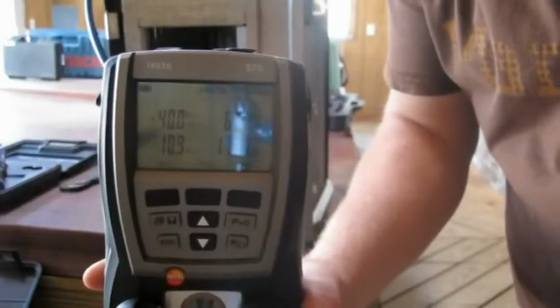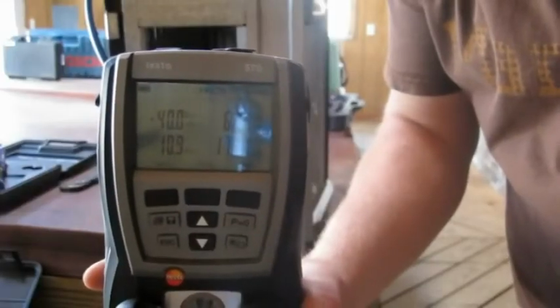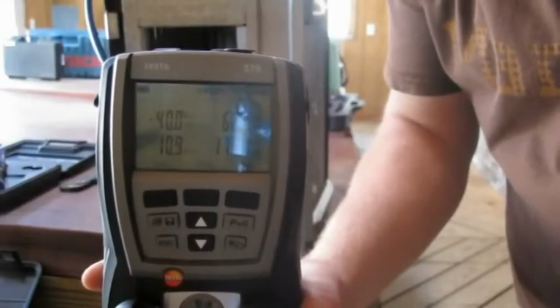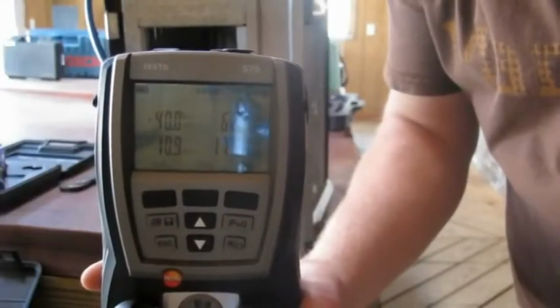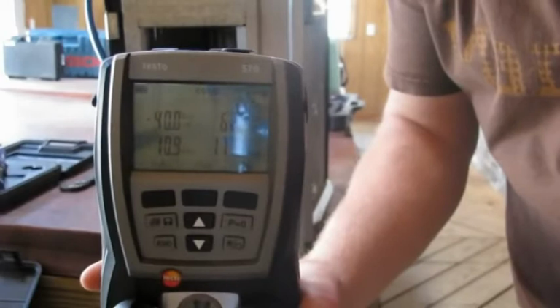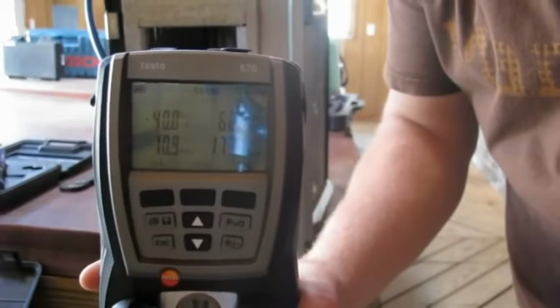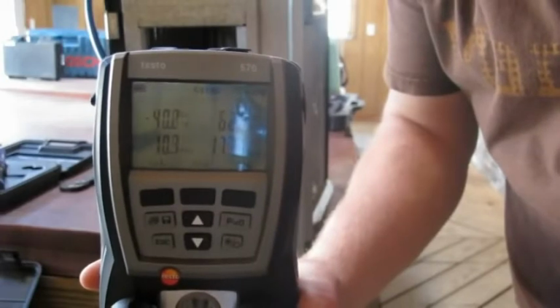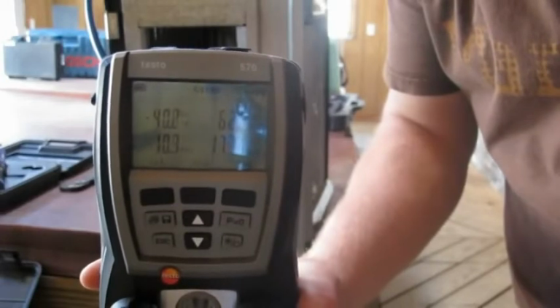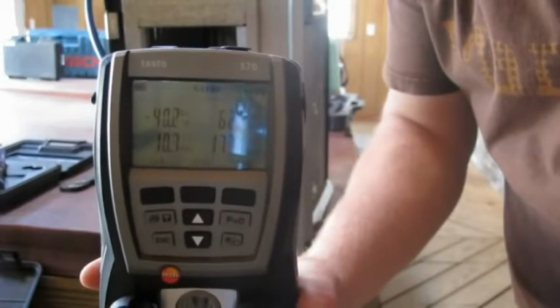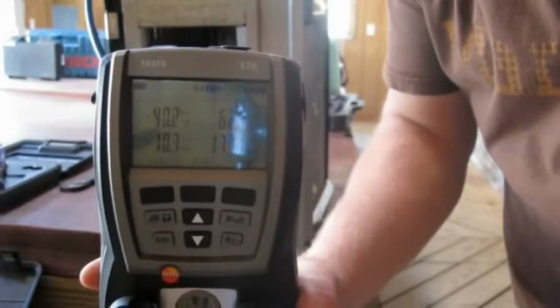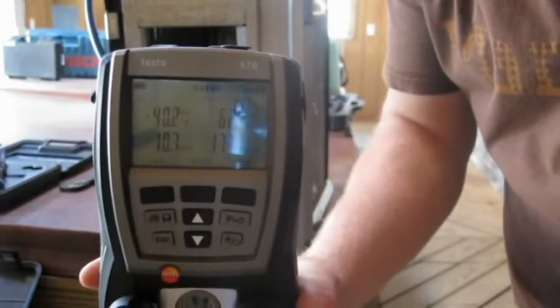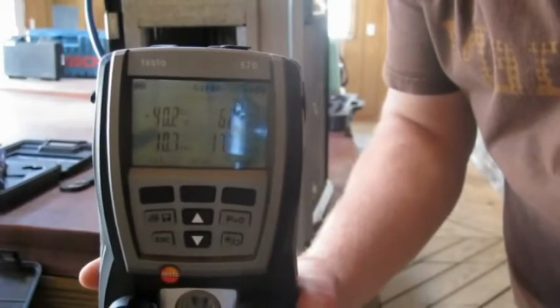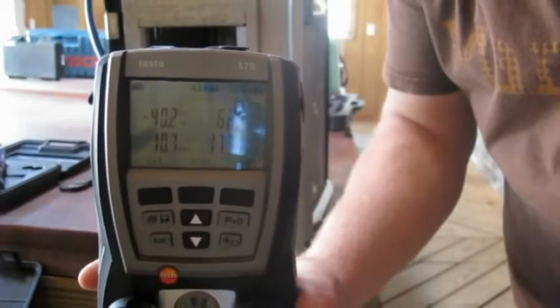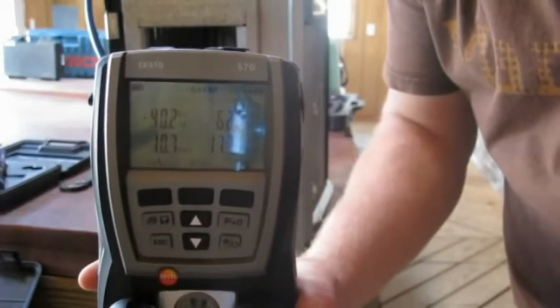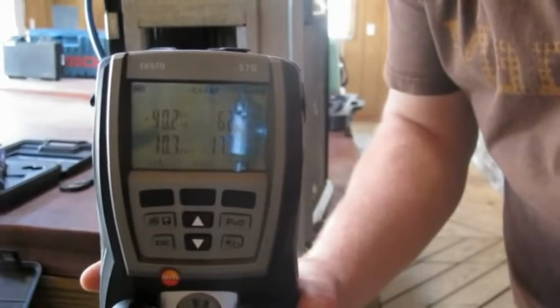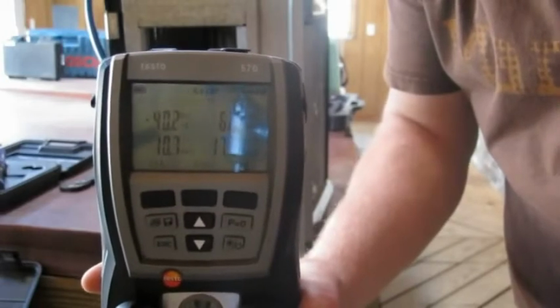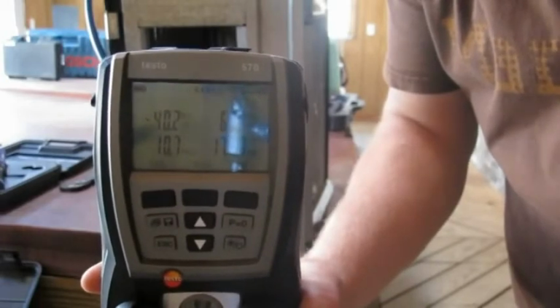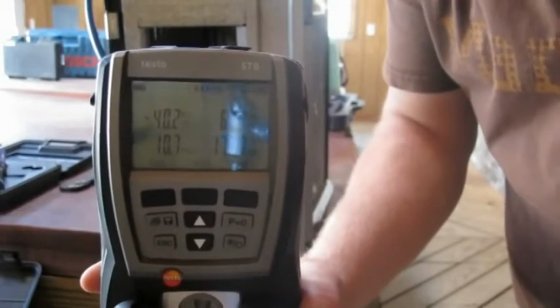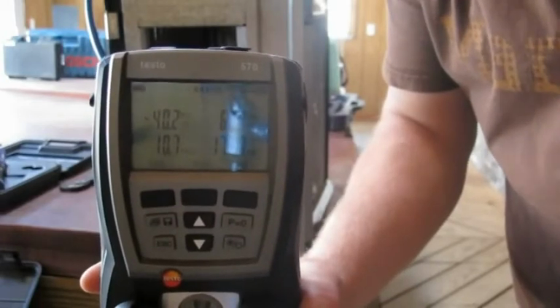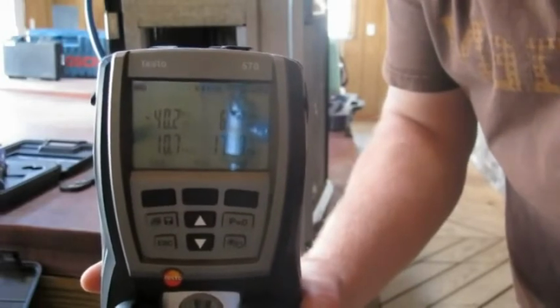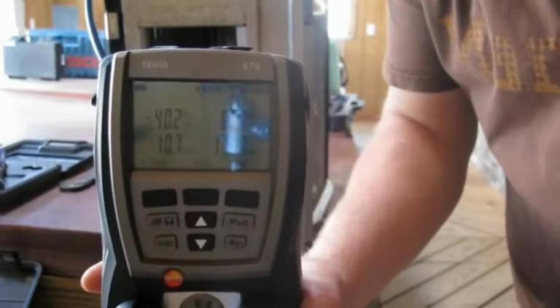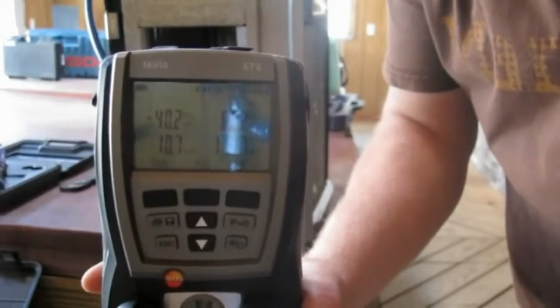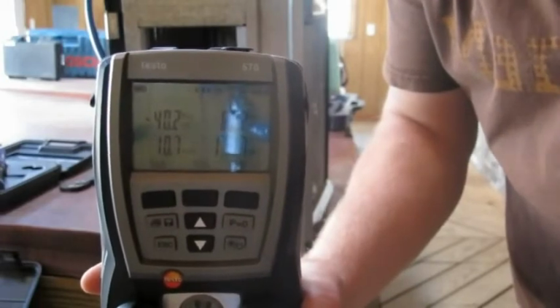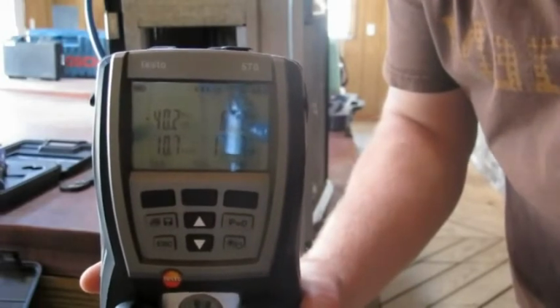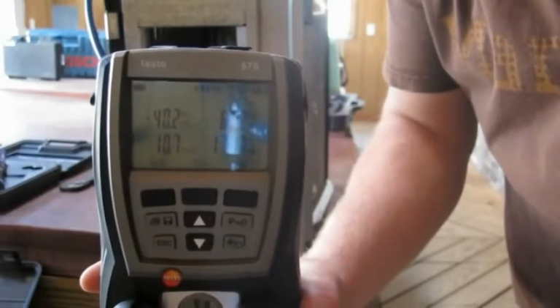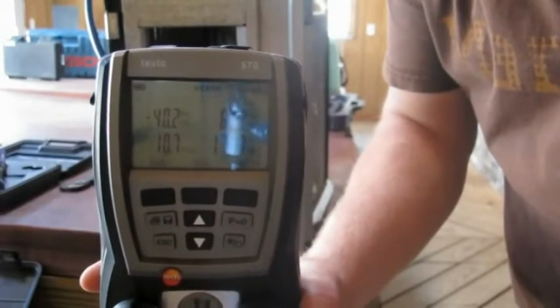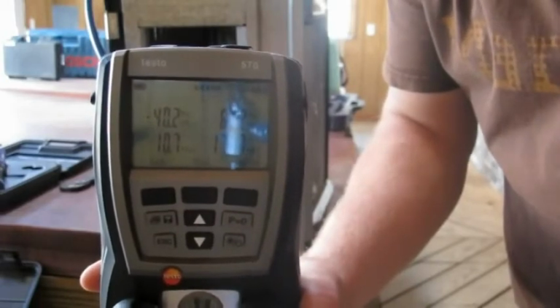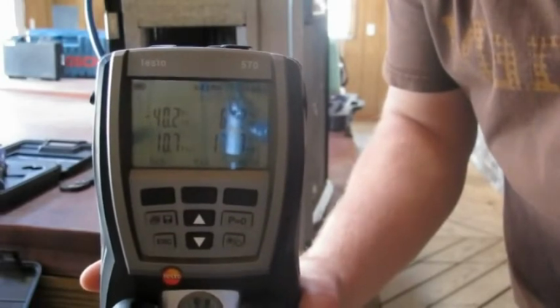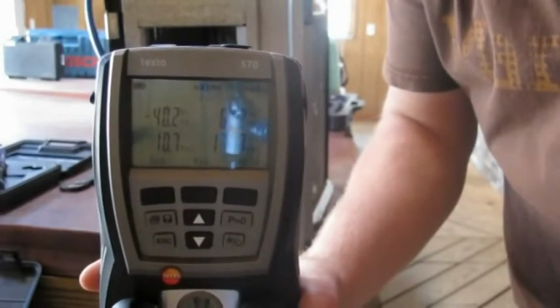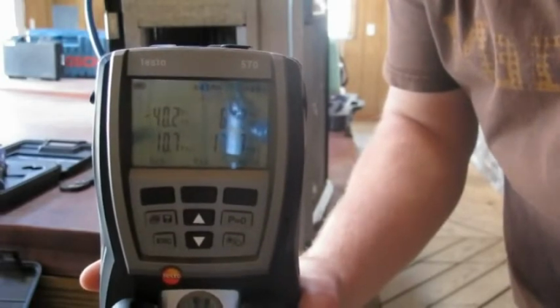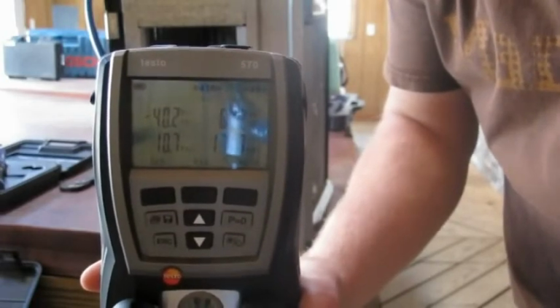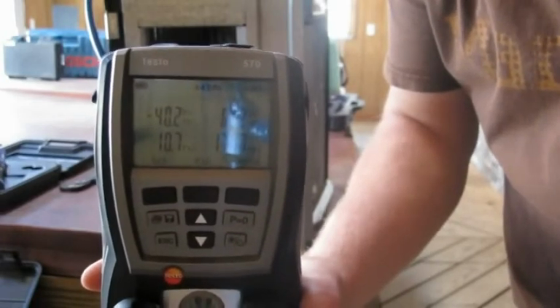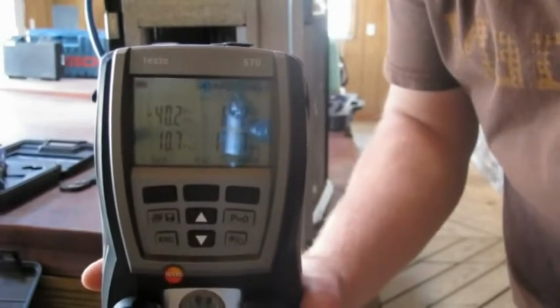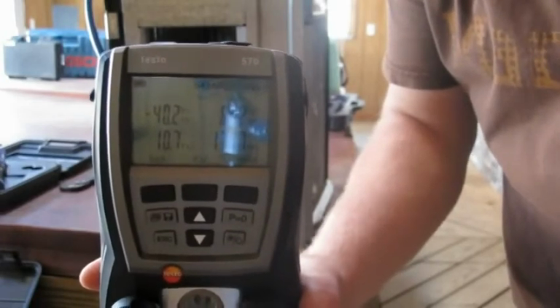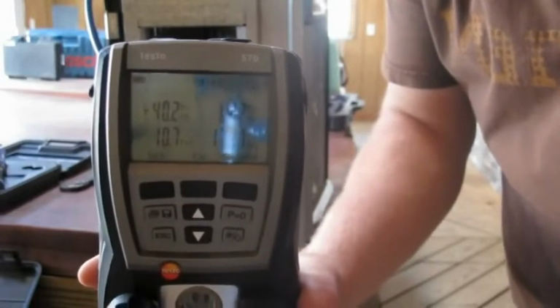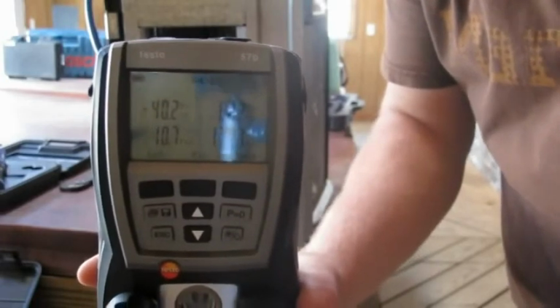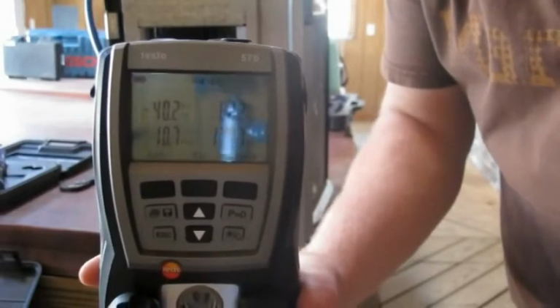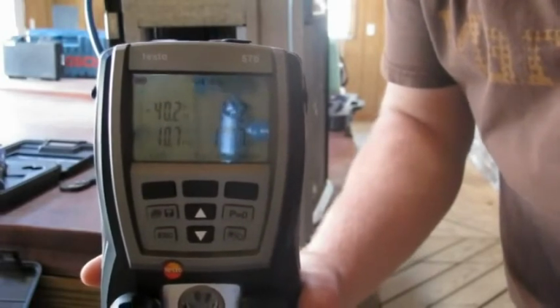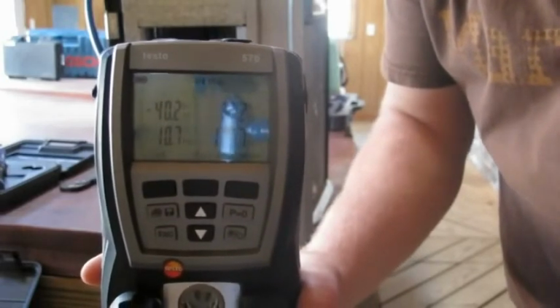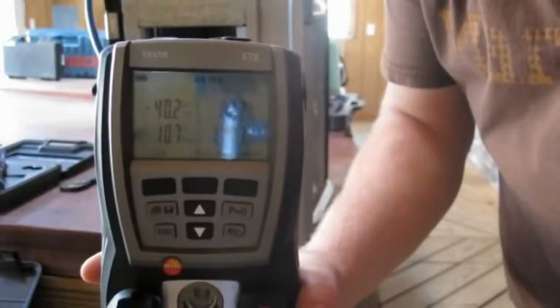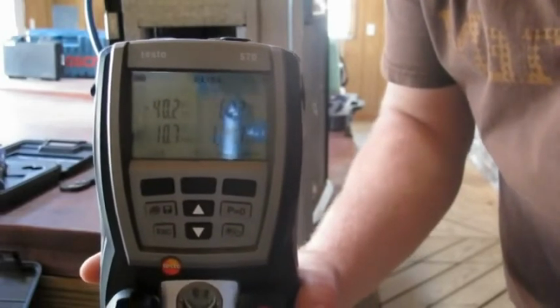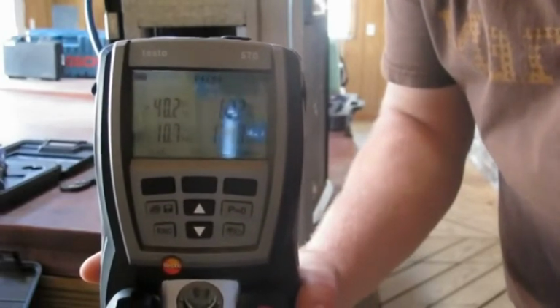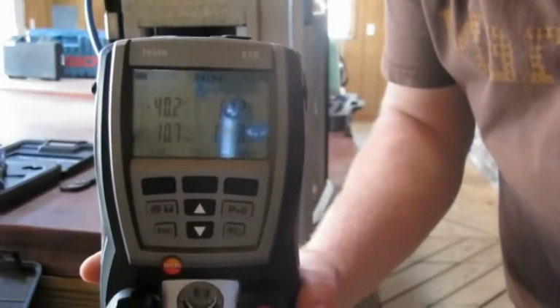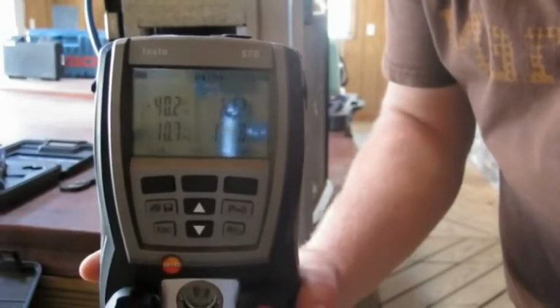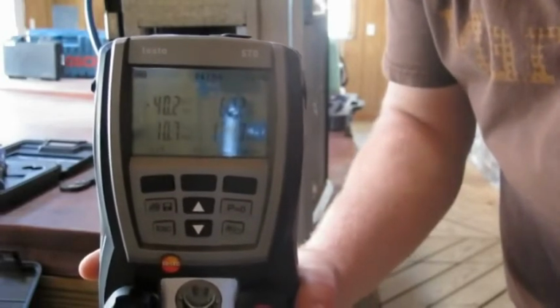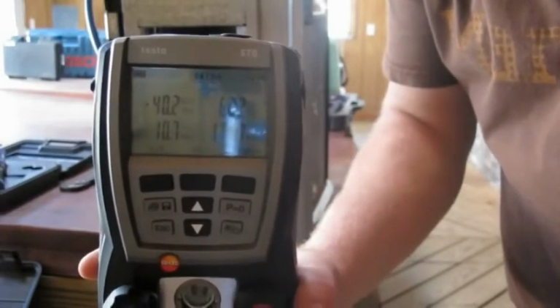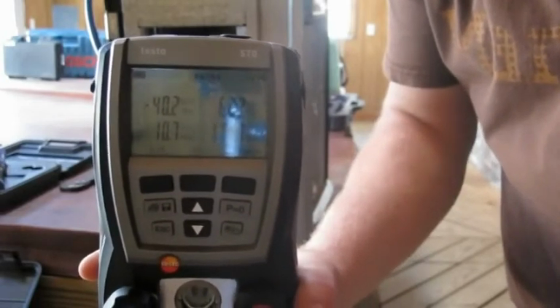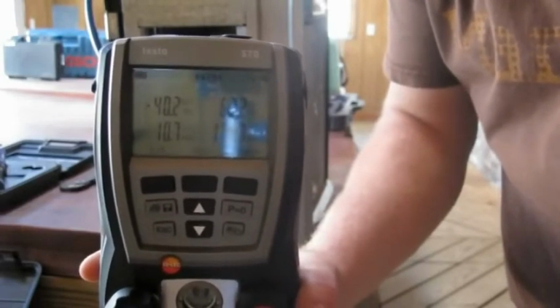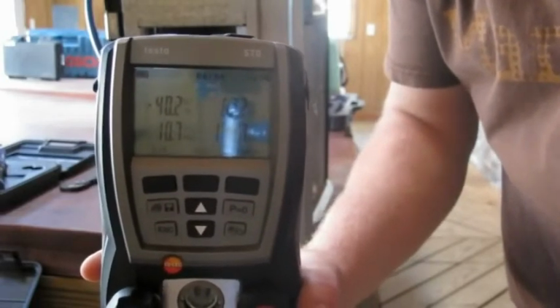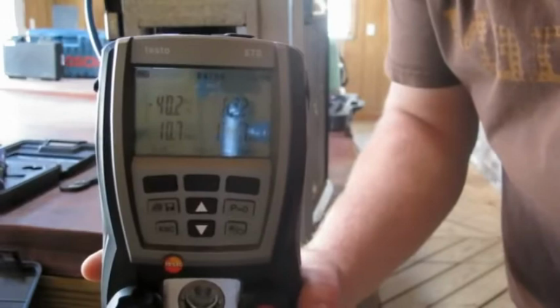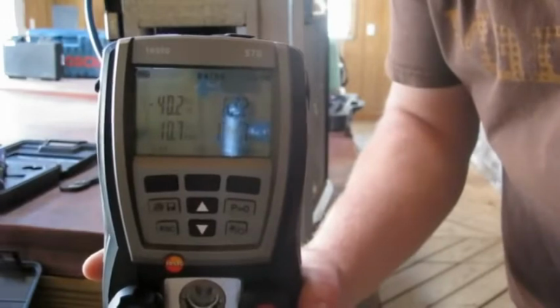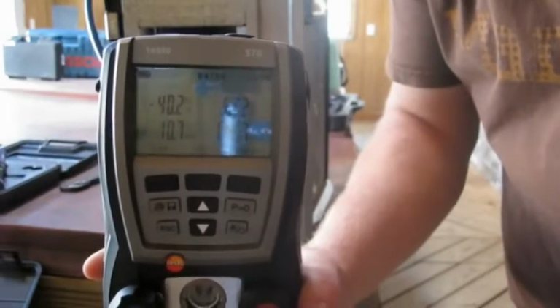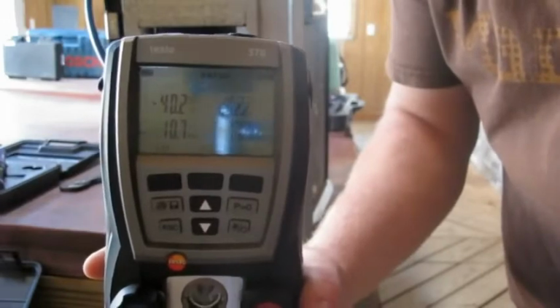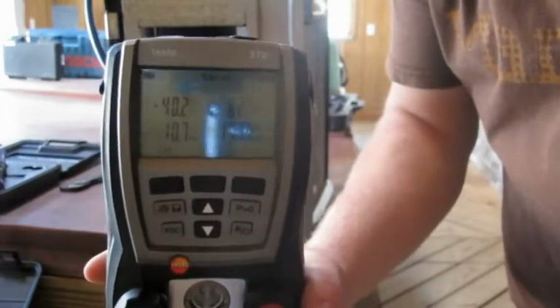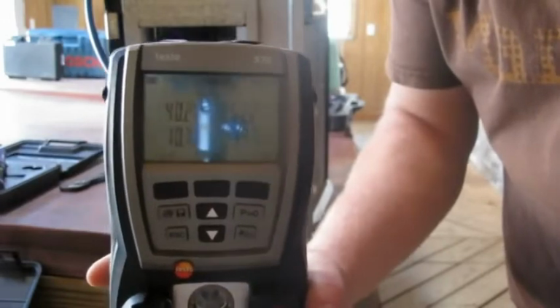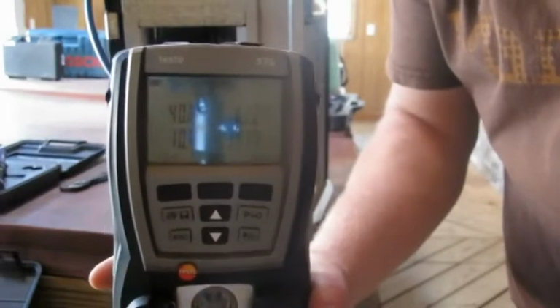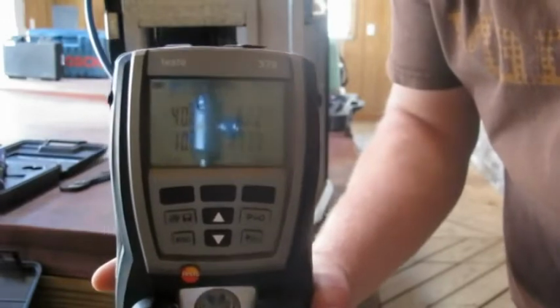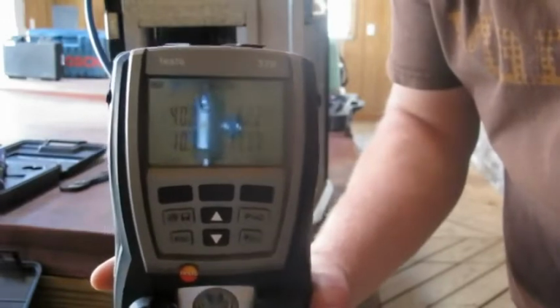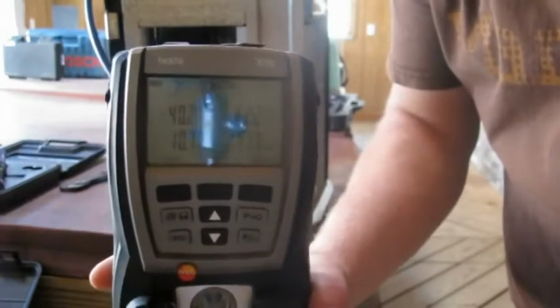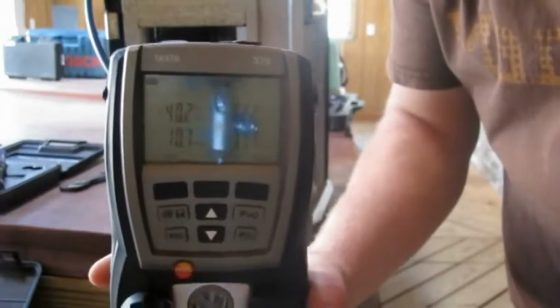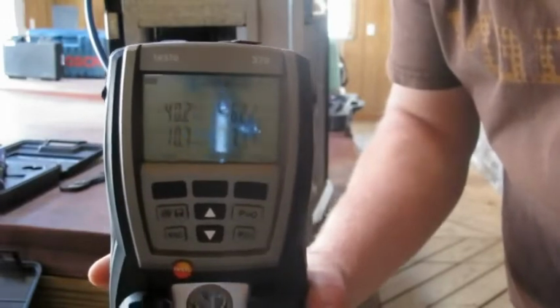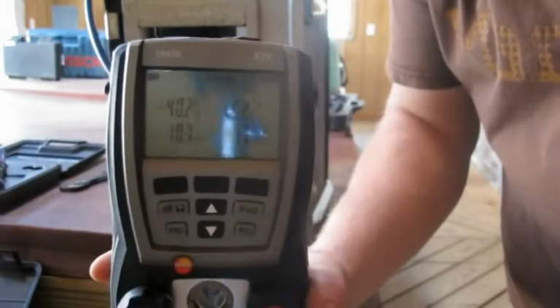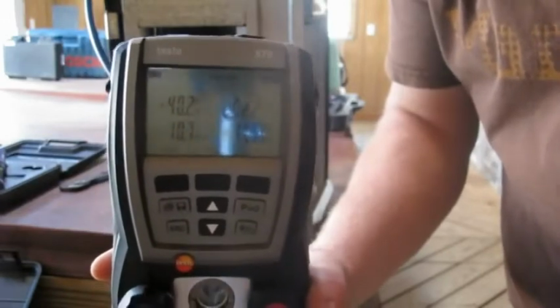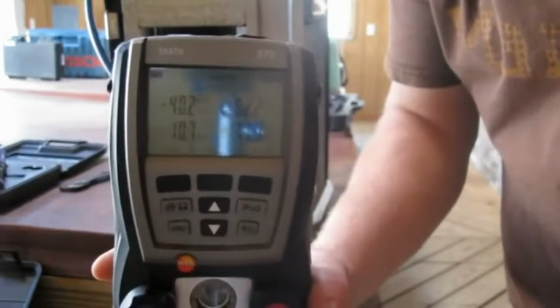Alright guys, I am down to 10 pounds of pressure. Let me try these and see which one can still read at 10 pounds.